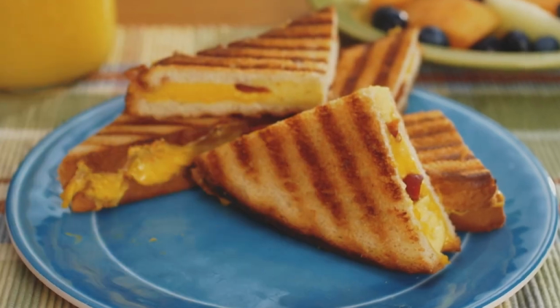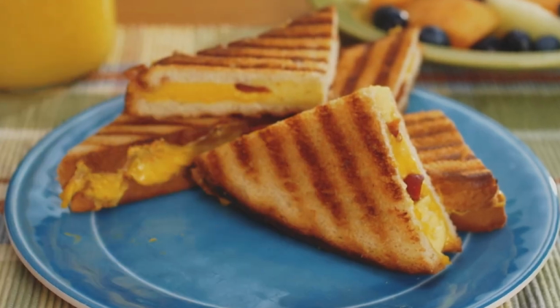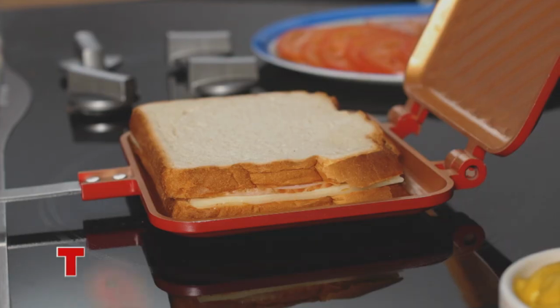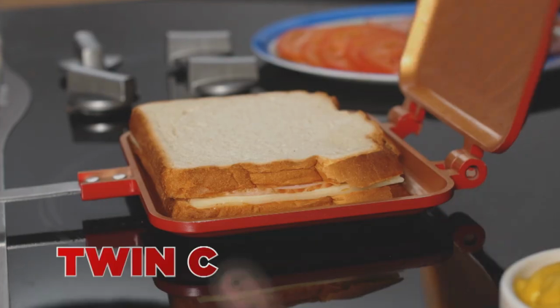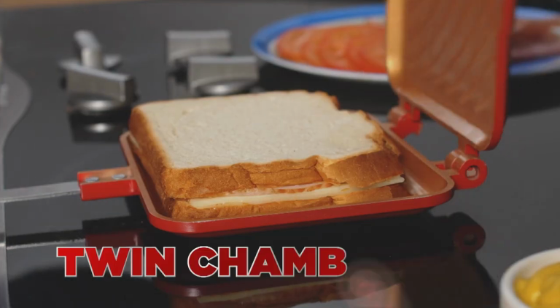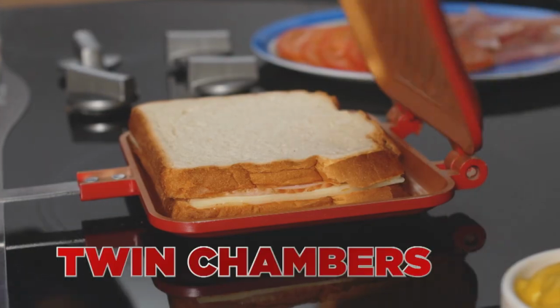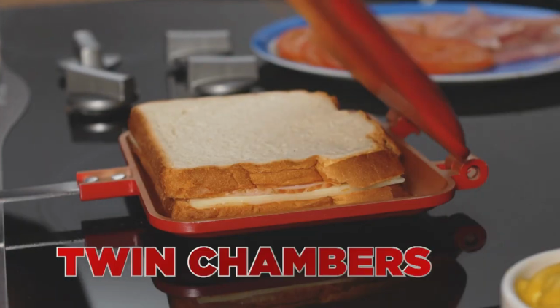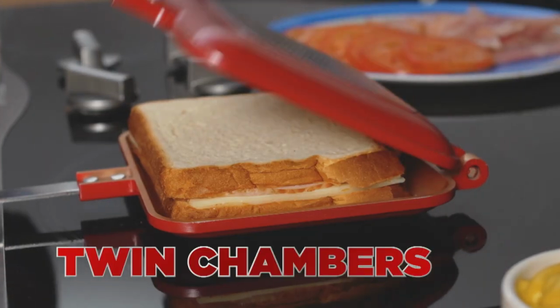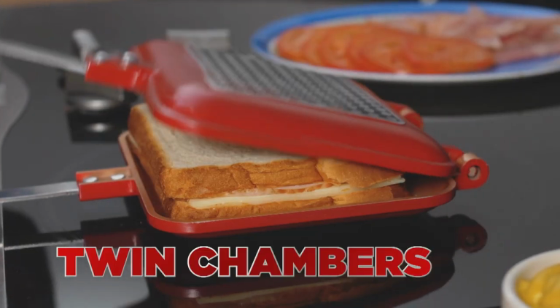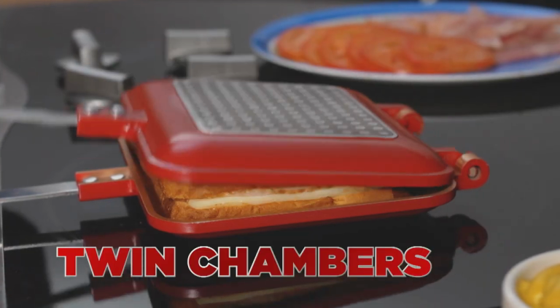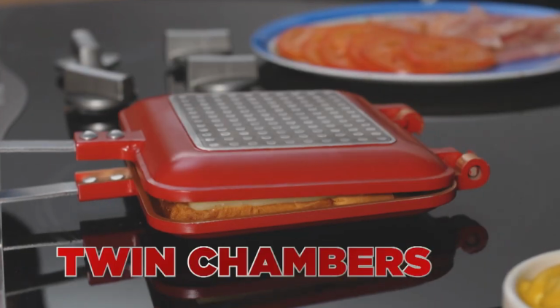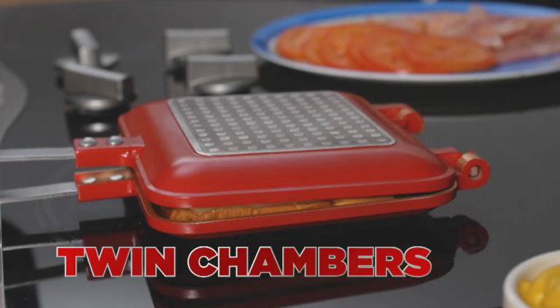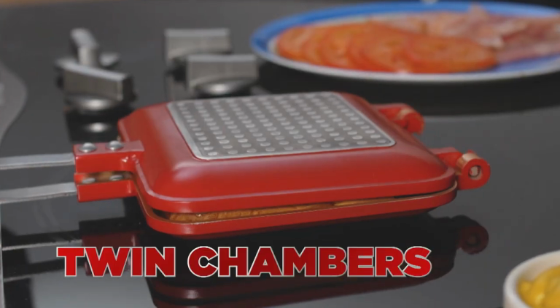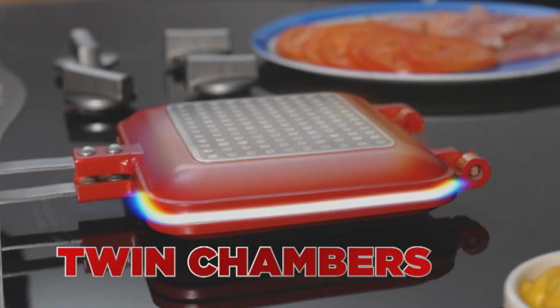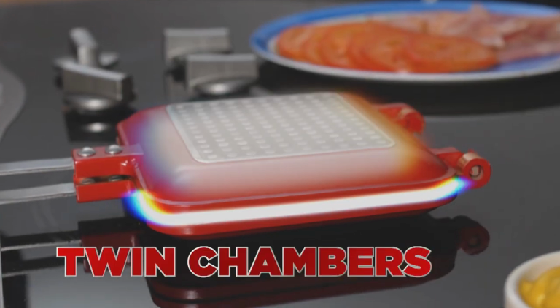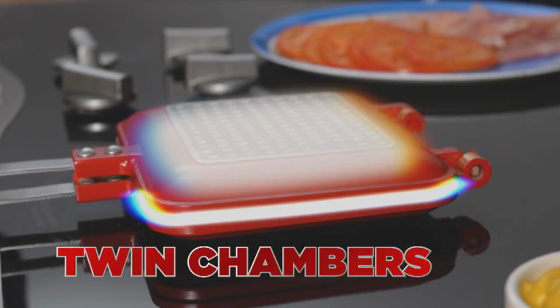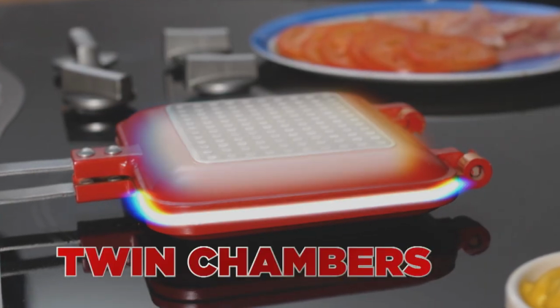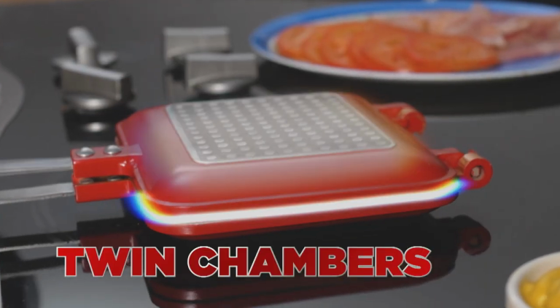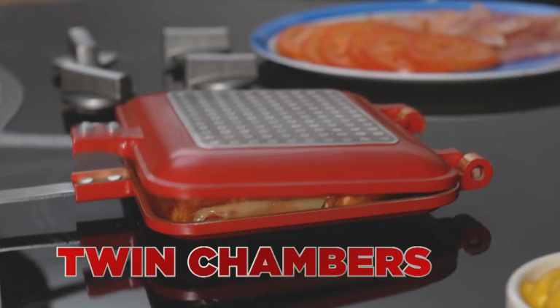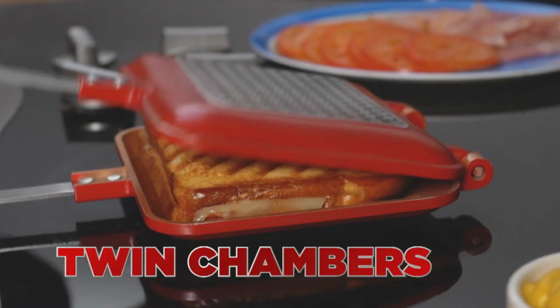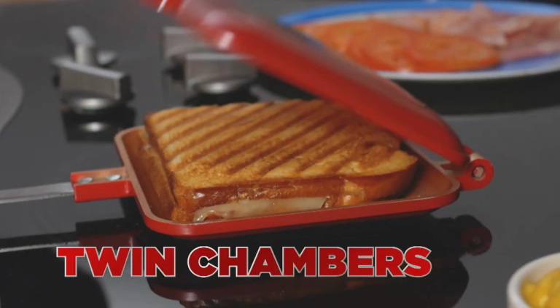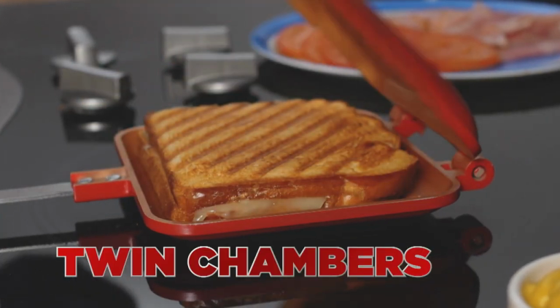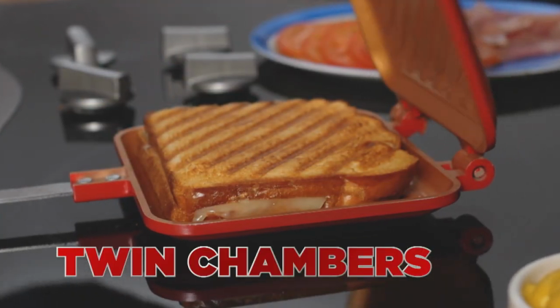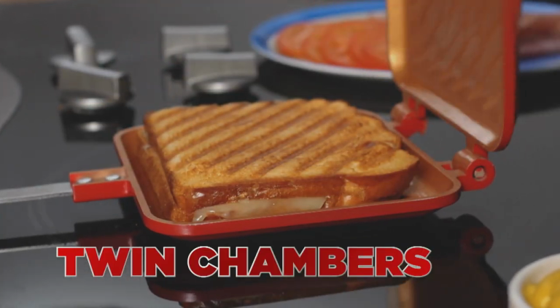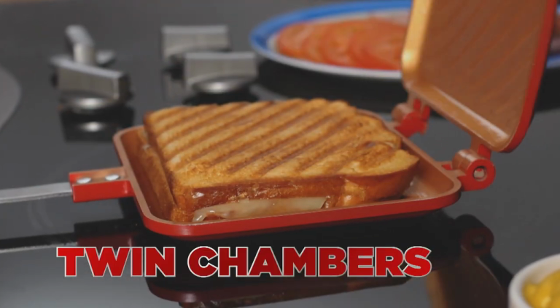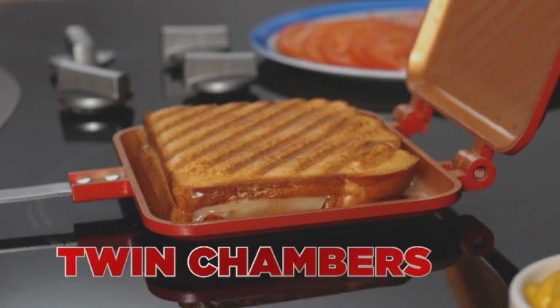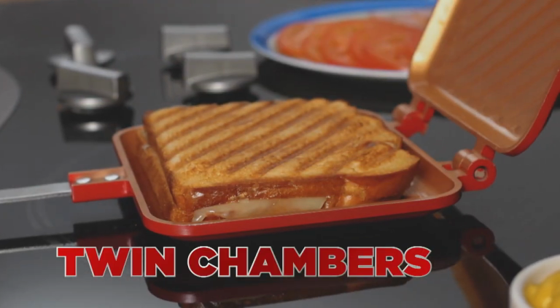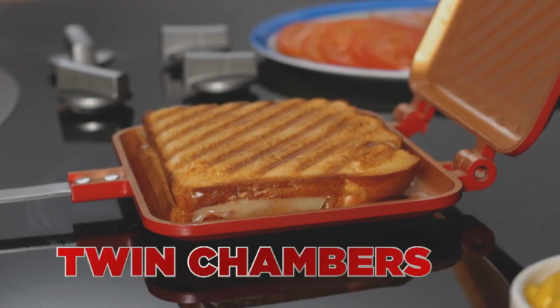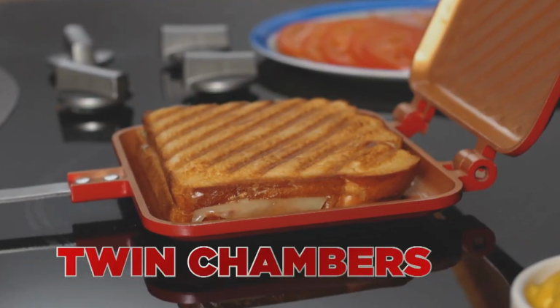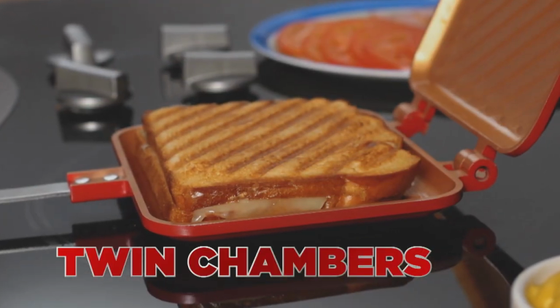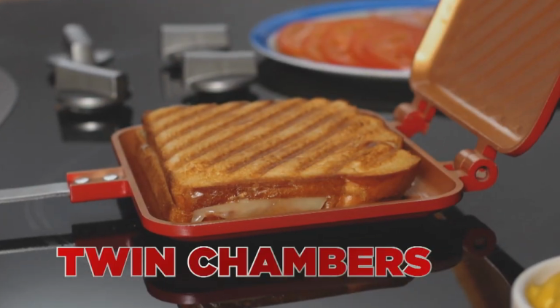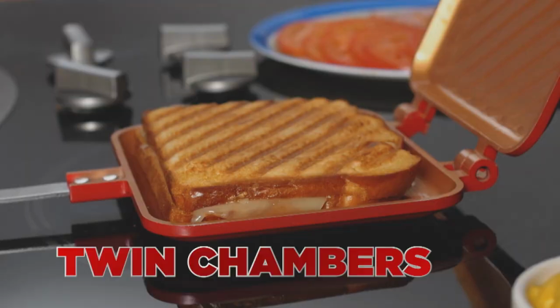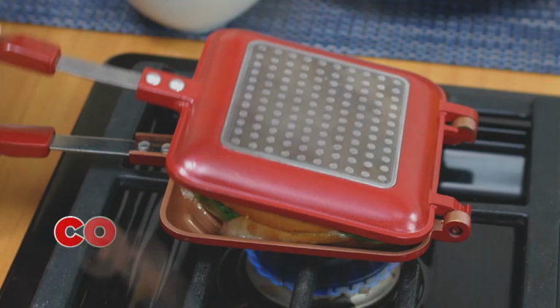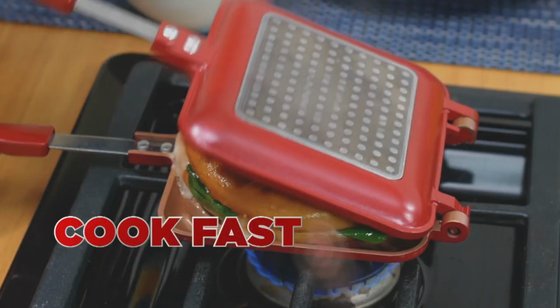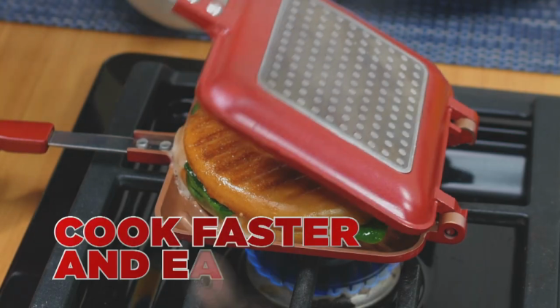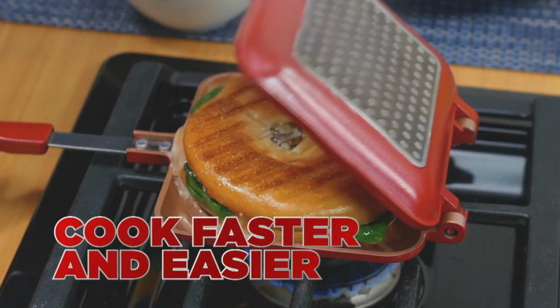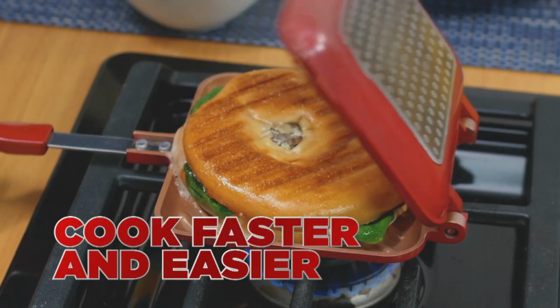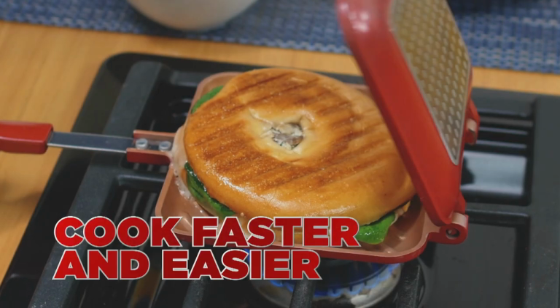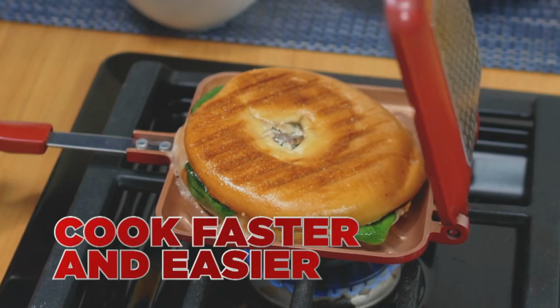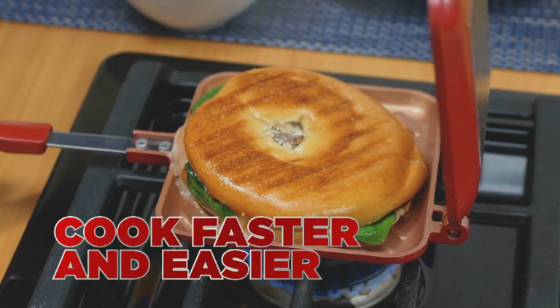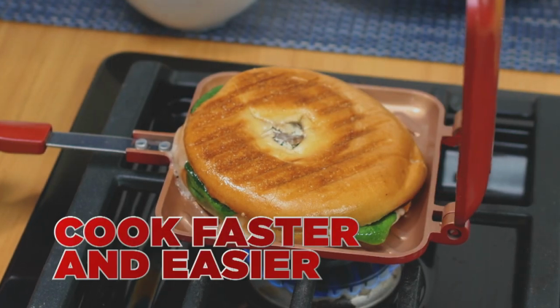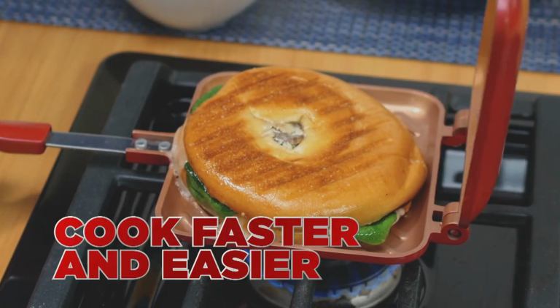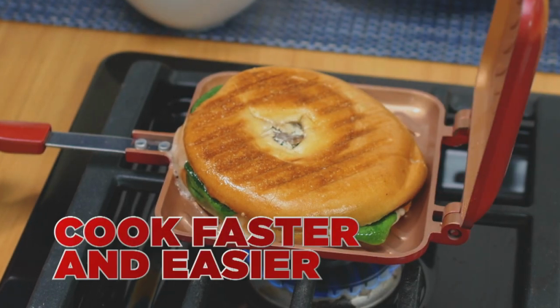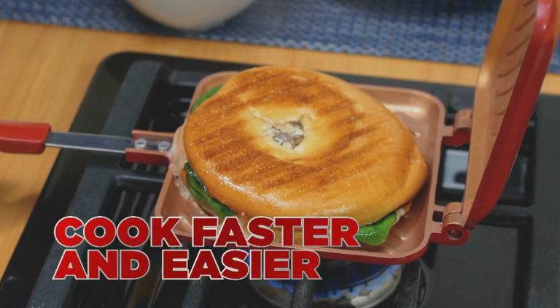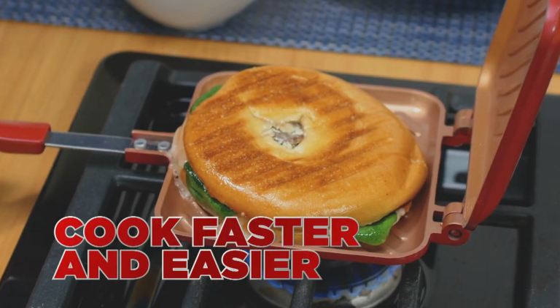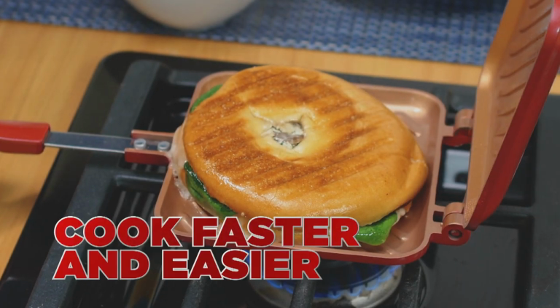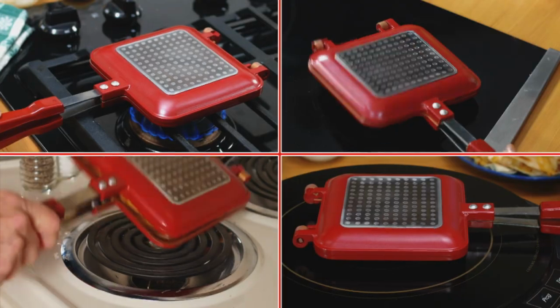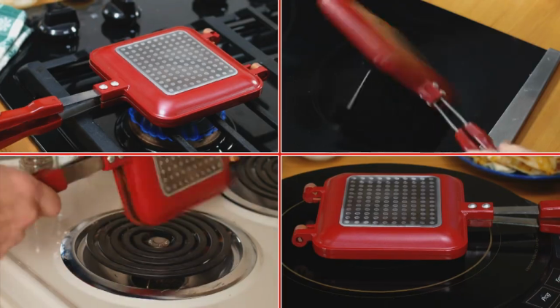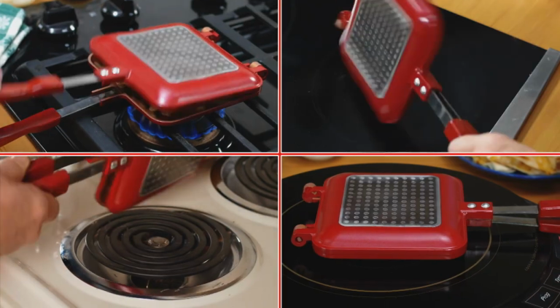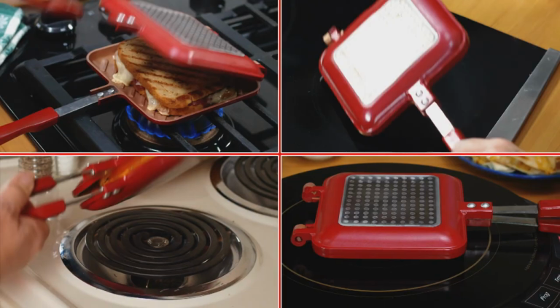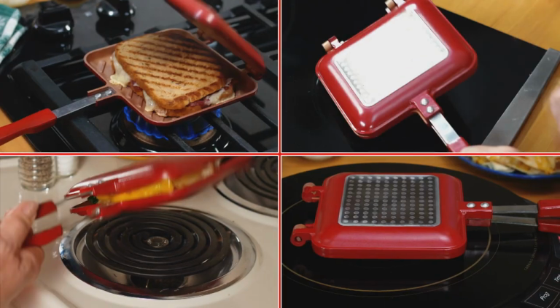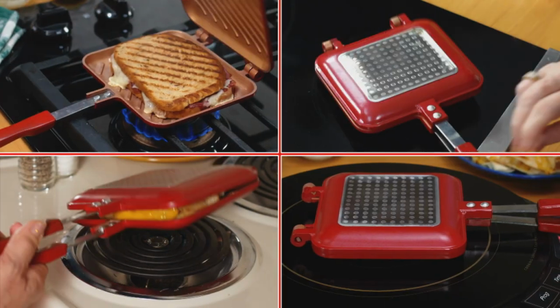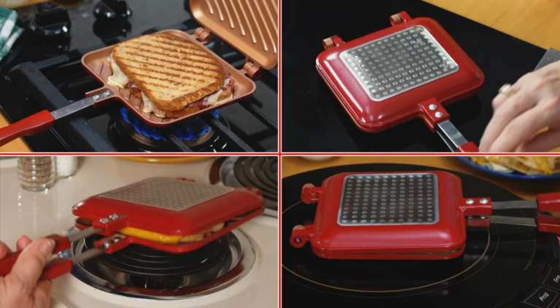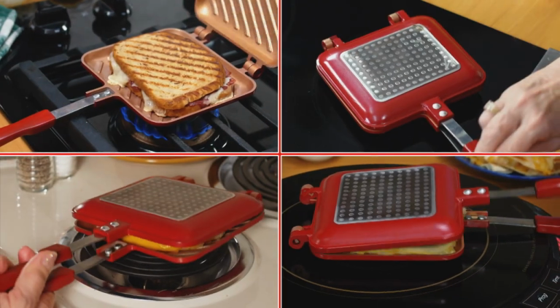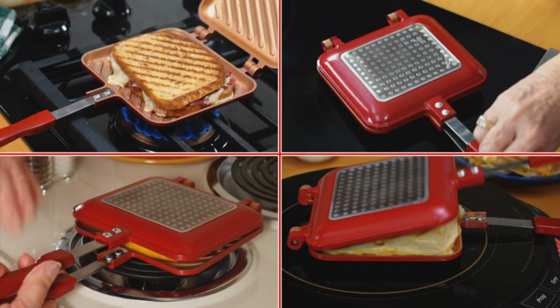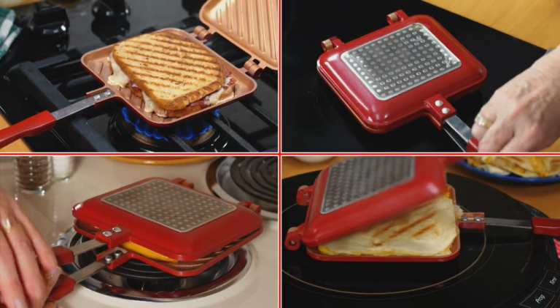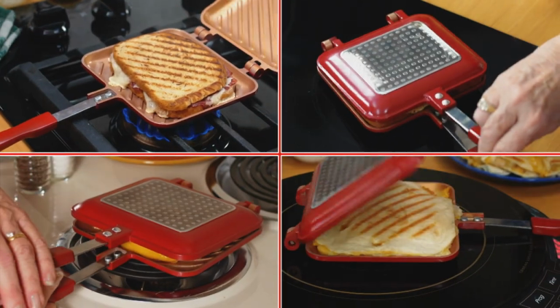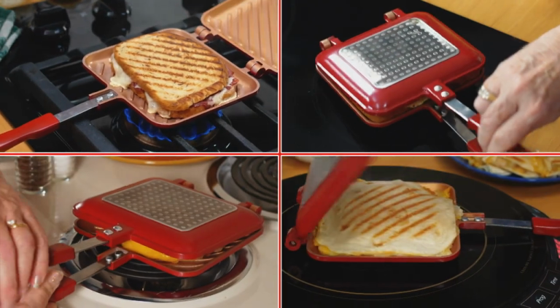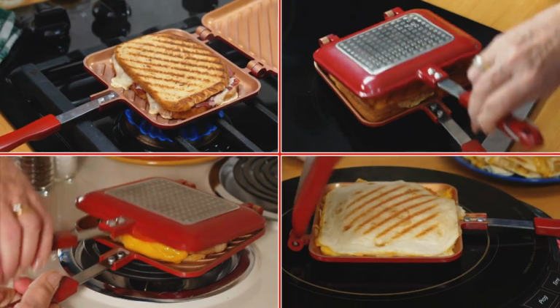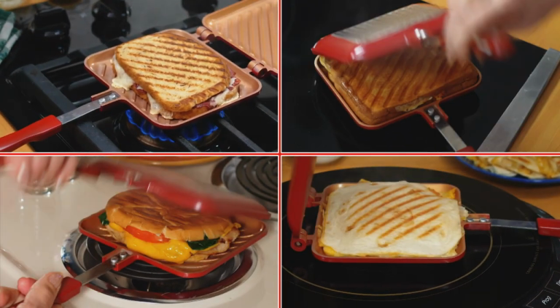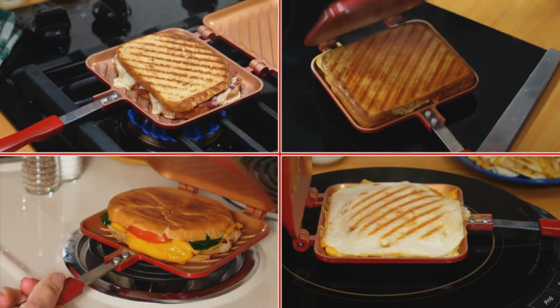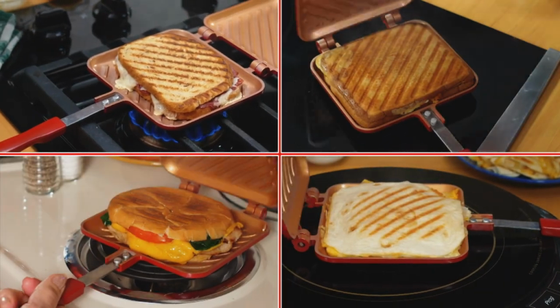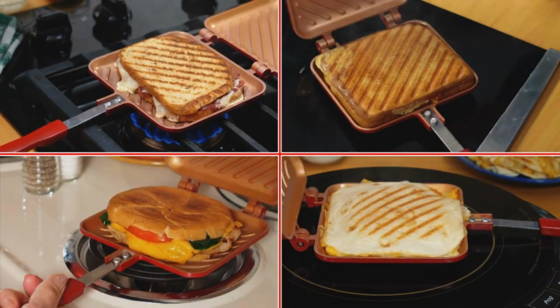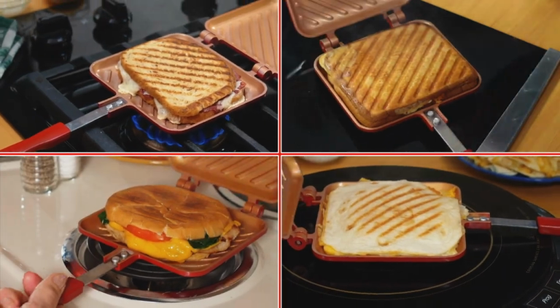The secret's the twin chambers that create a sealed environment, cooking faster and easier. Plus it works on any stovetop.